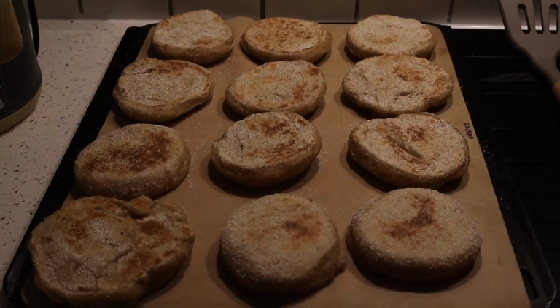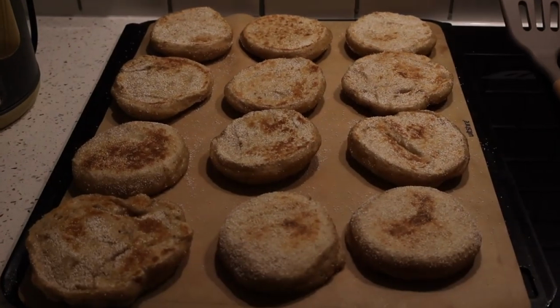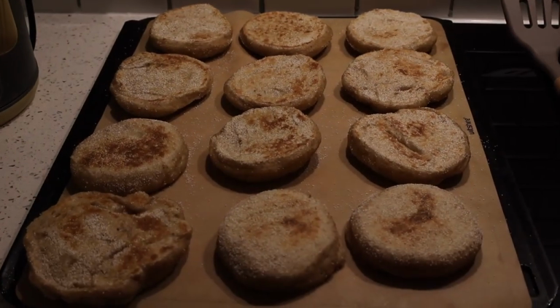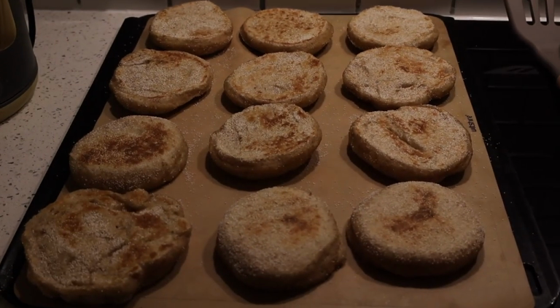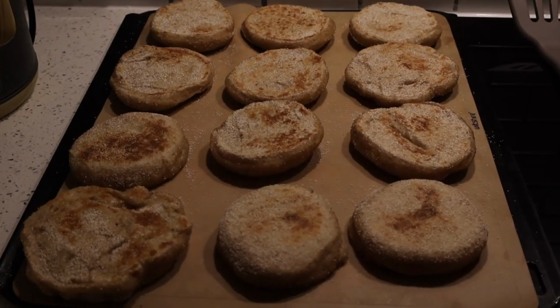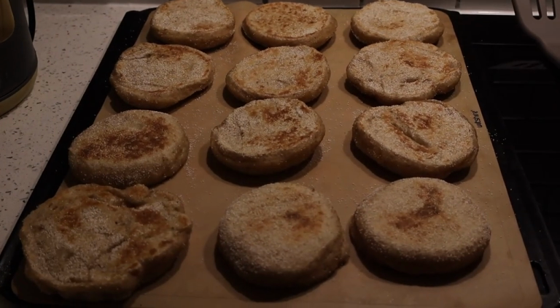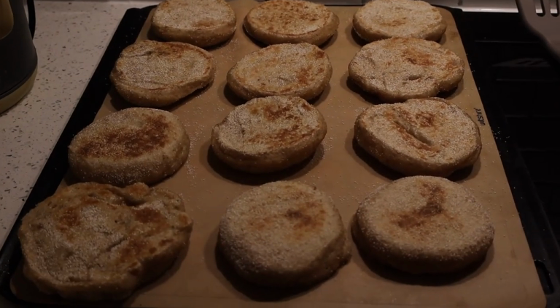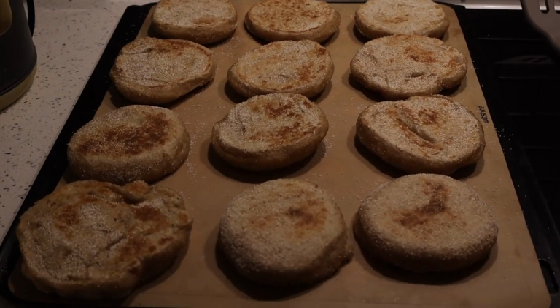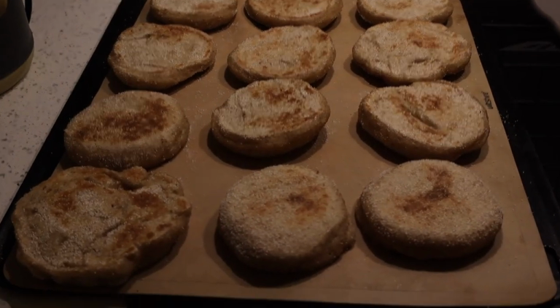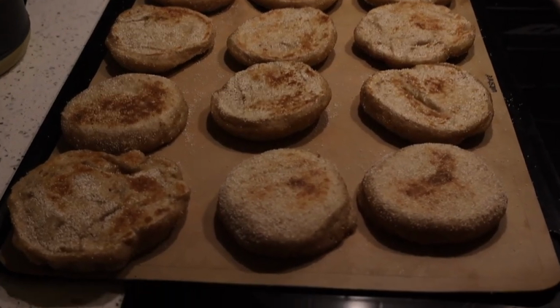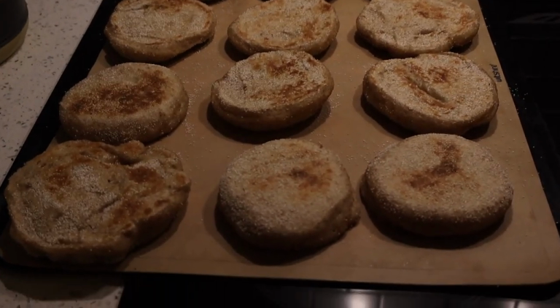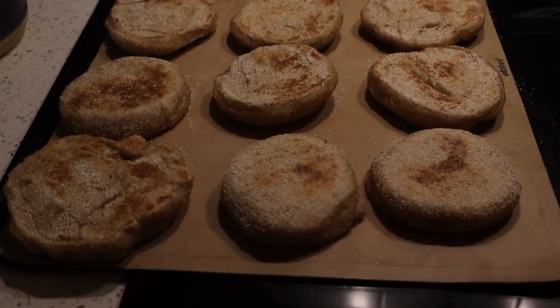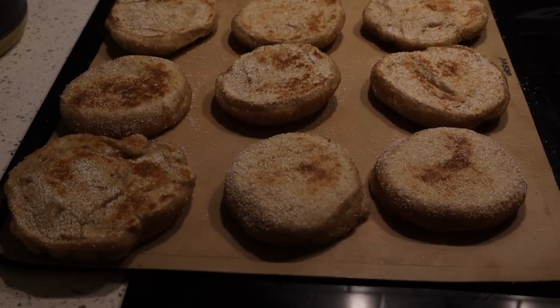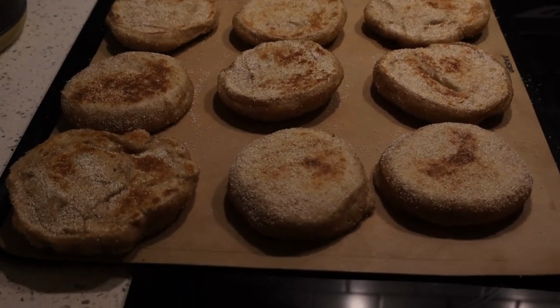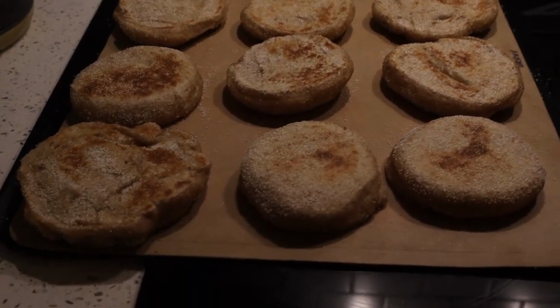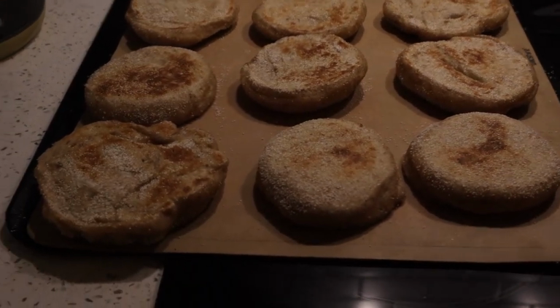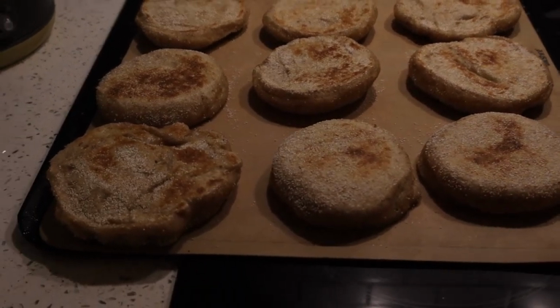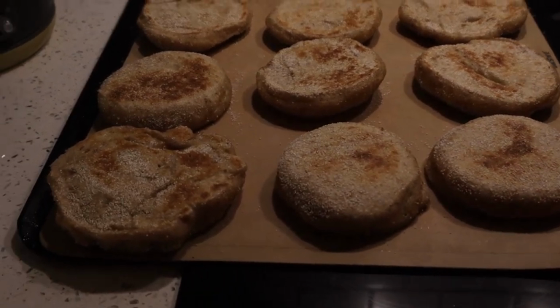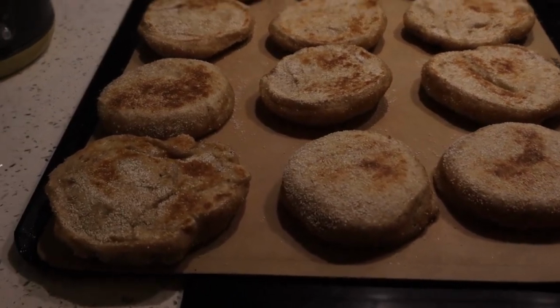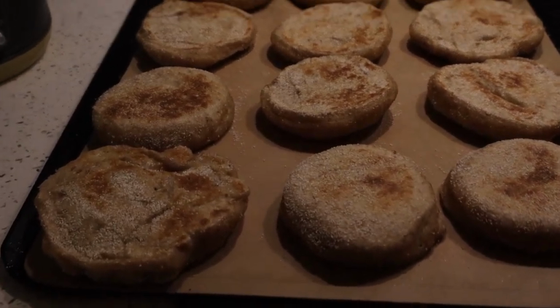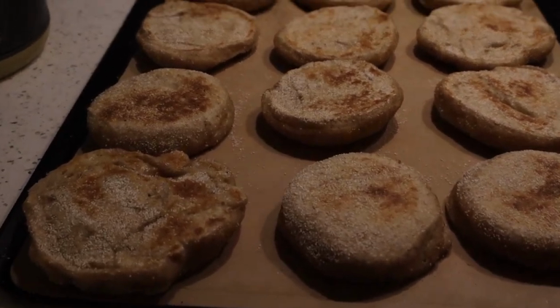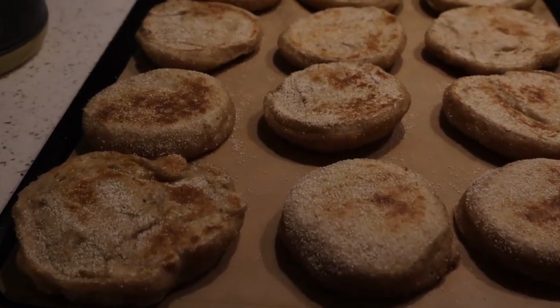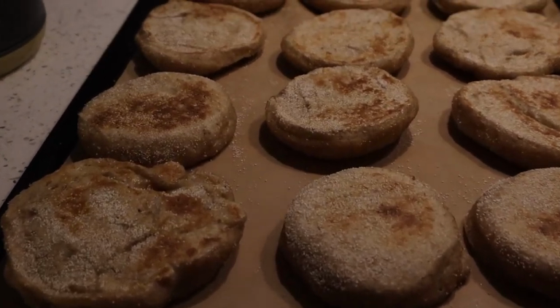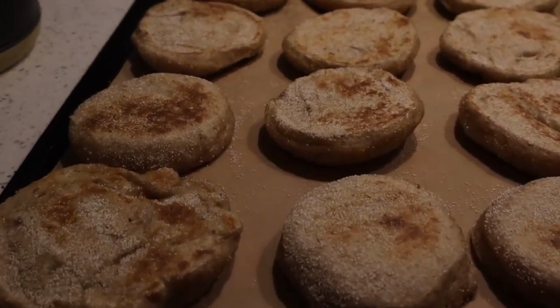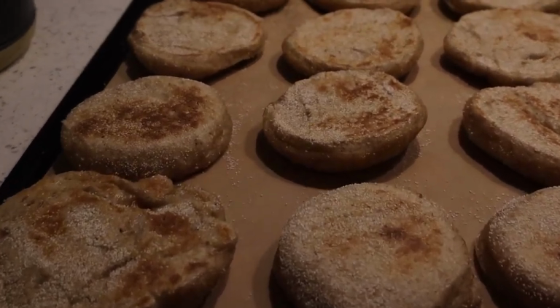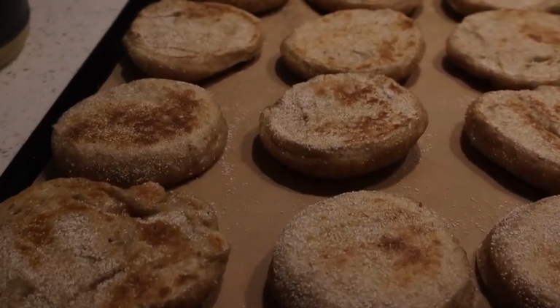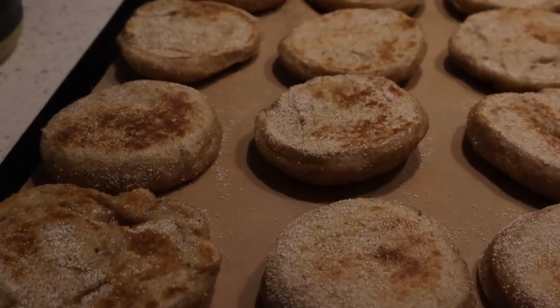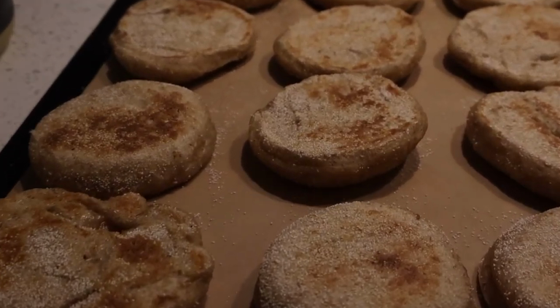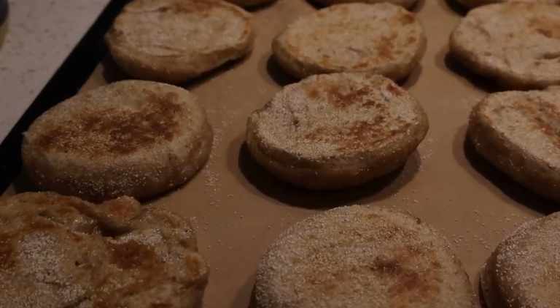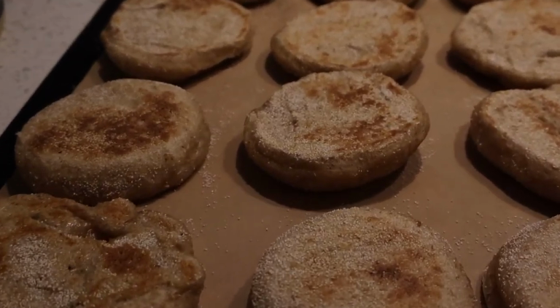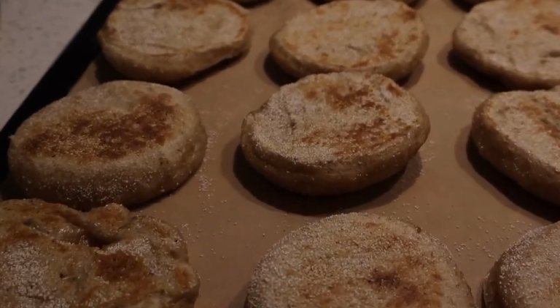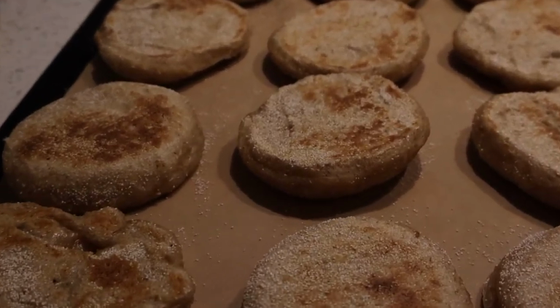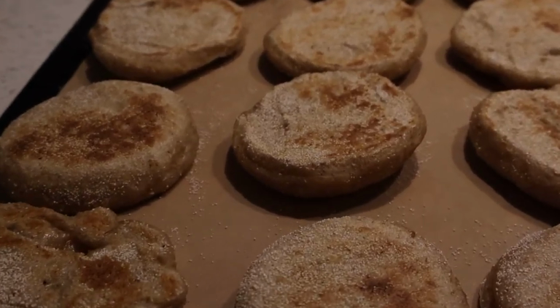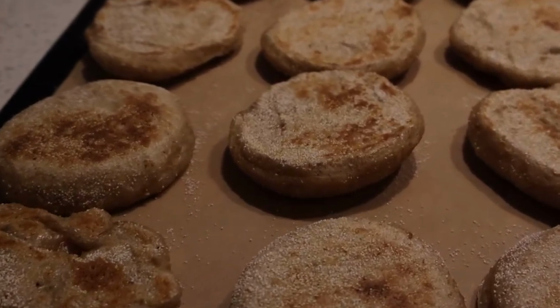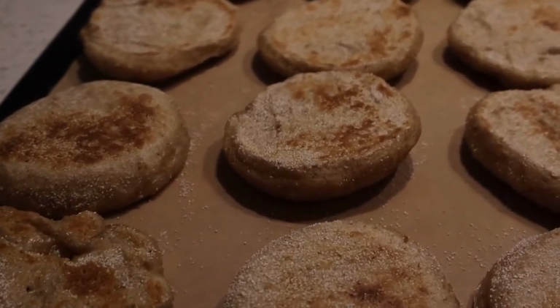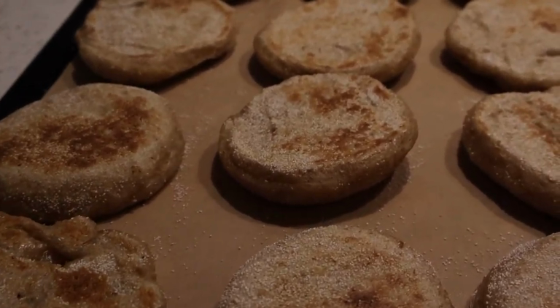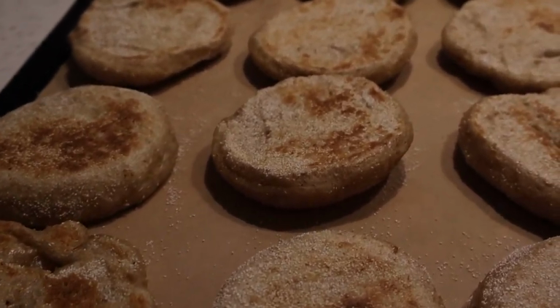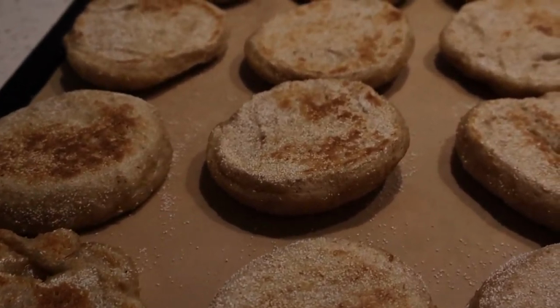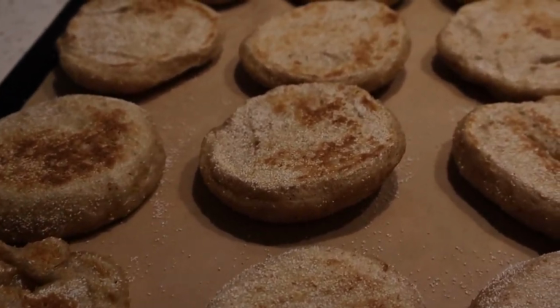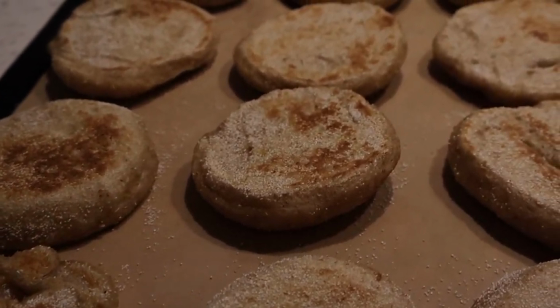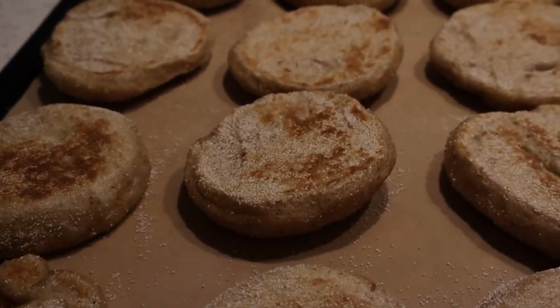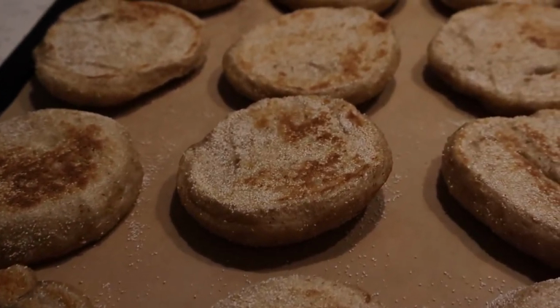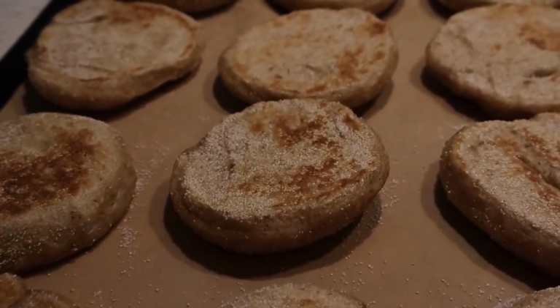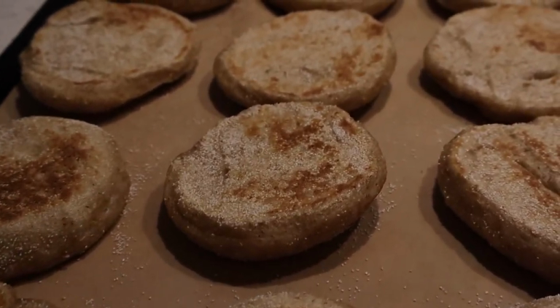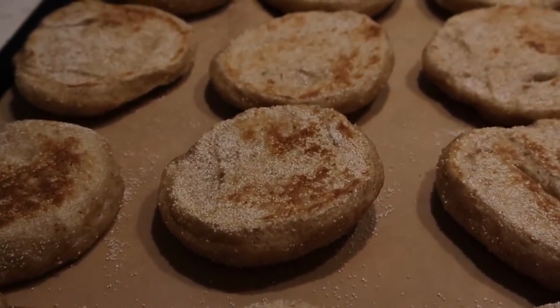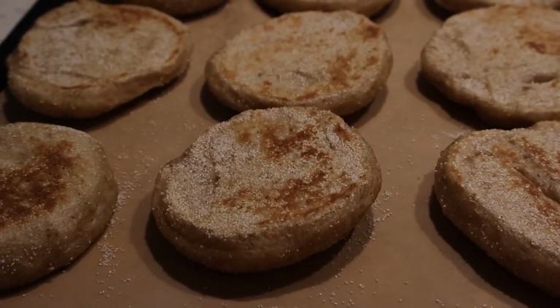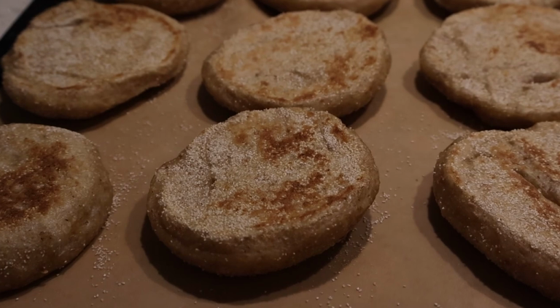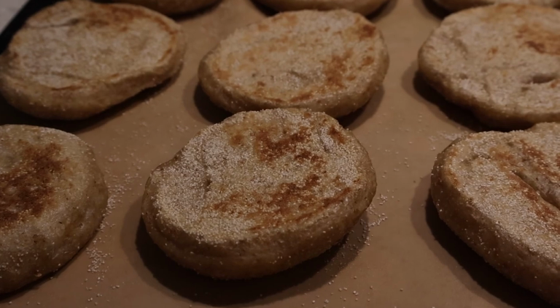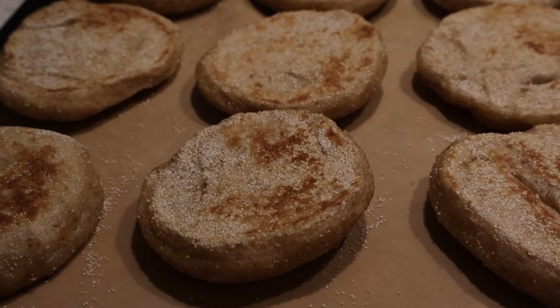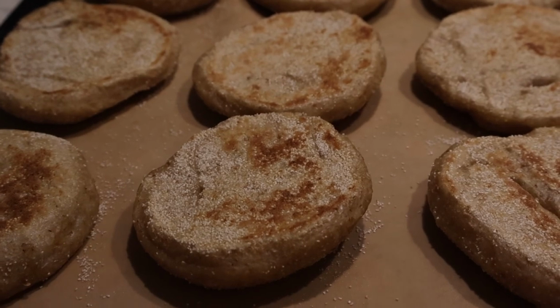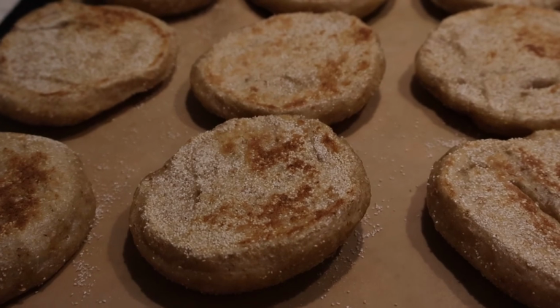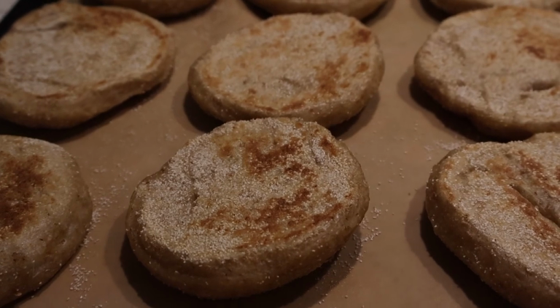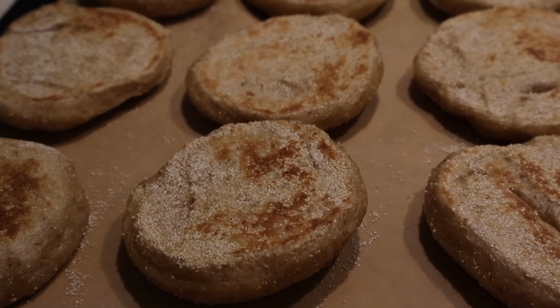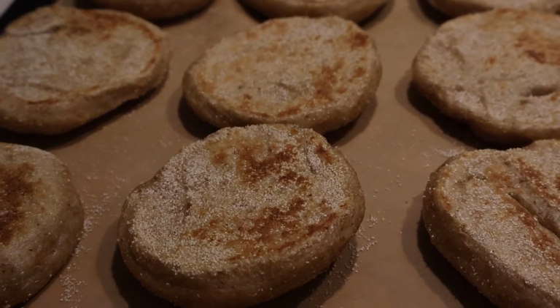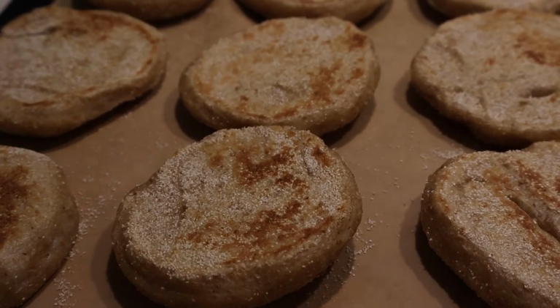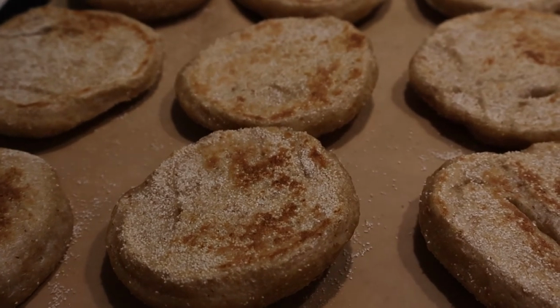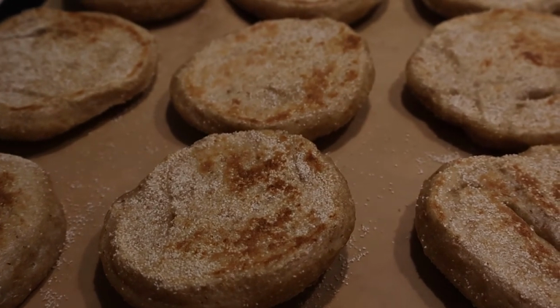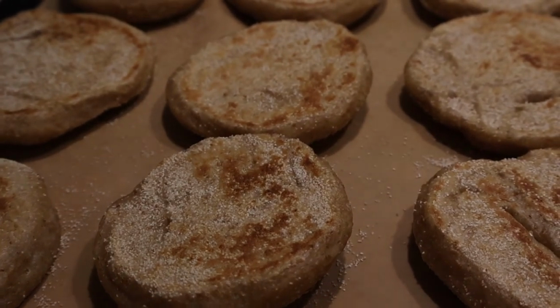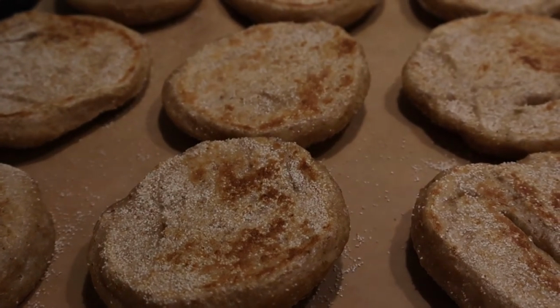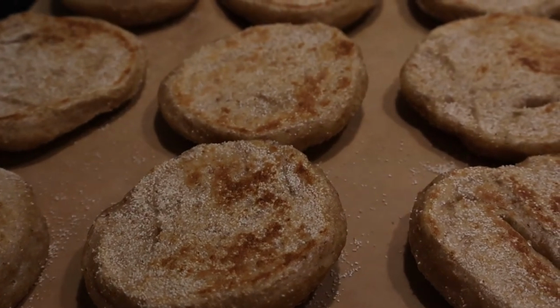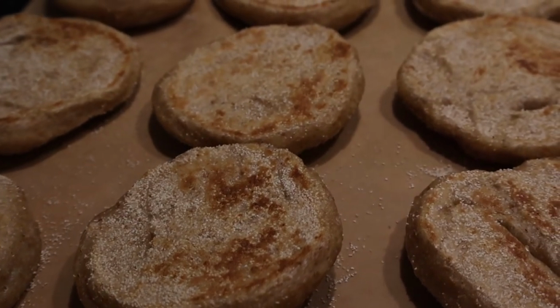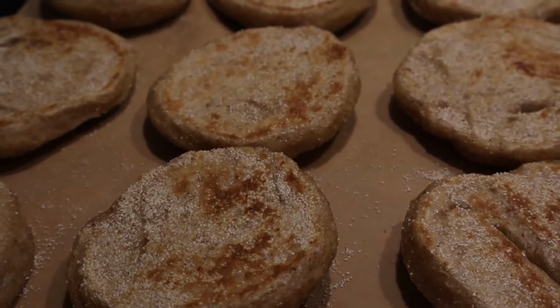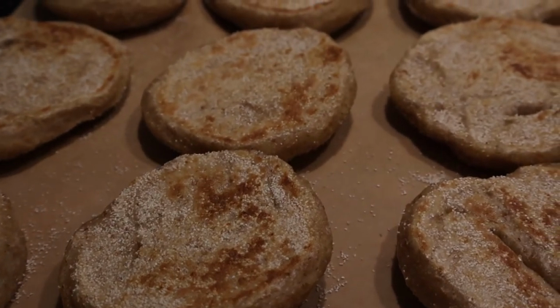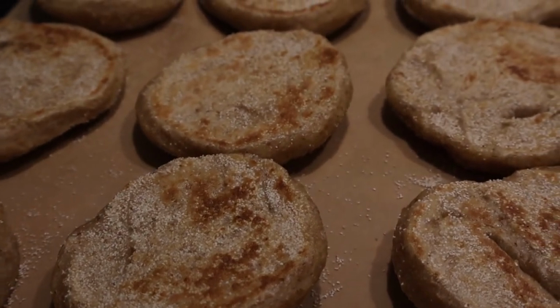Alrighty, these are all cooked. I'm just going to let them rest and cool for an hour or so and then put them away.